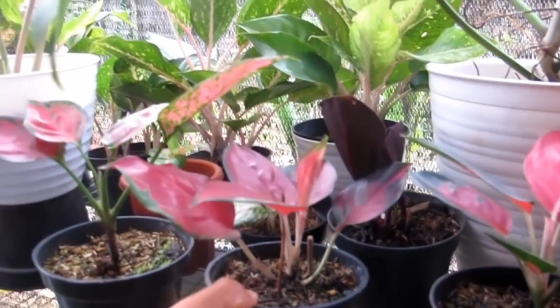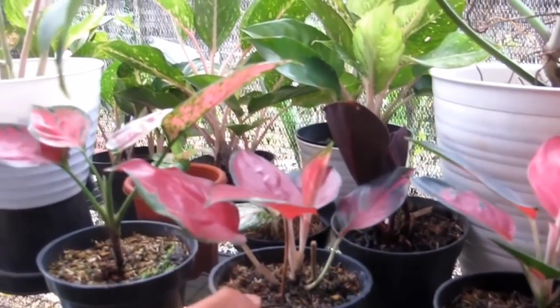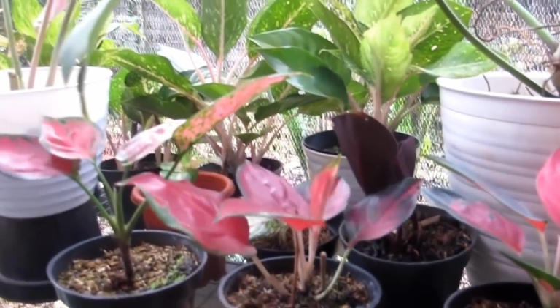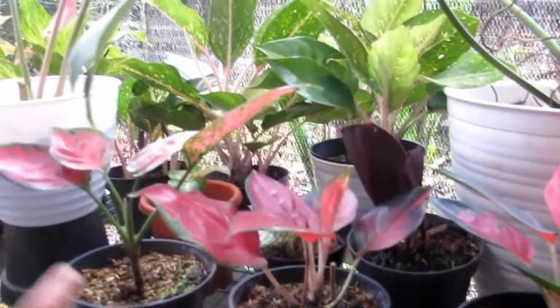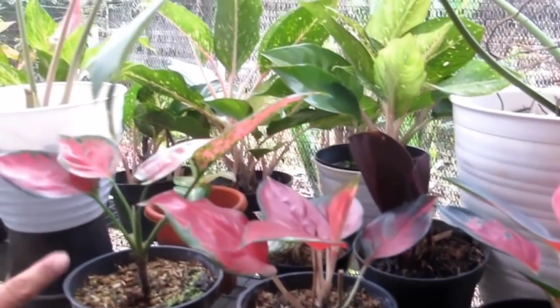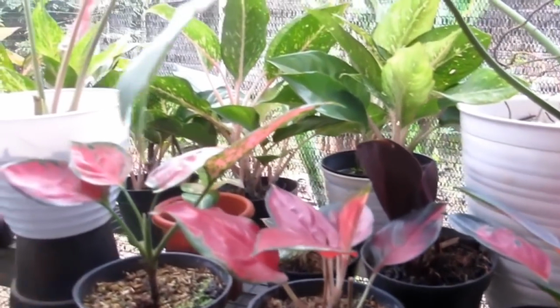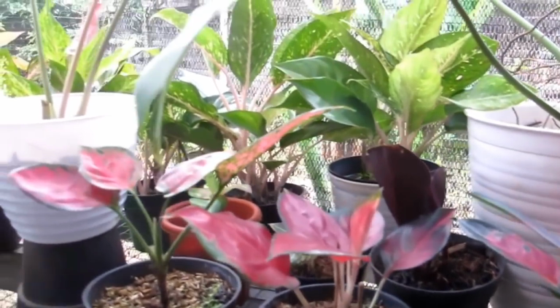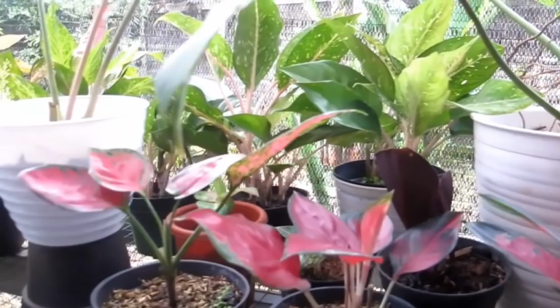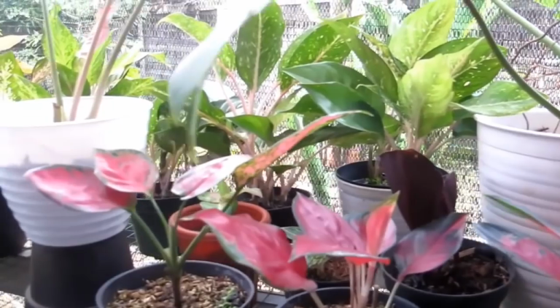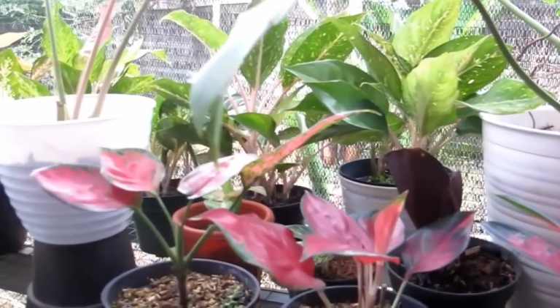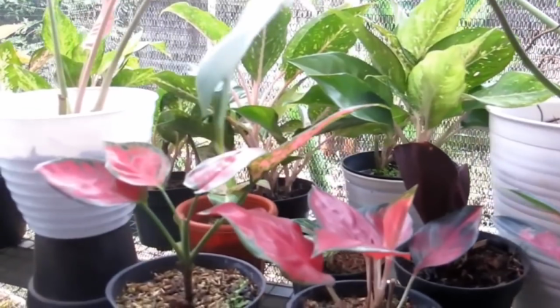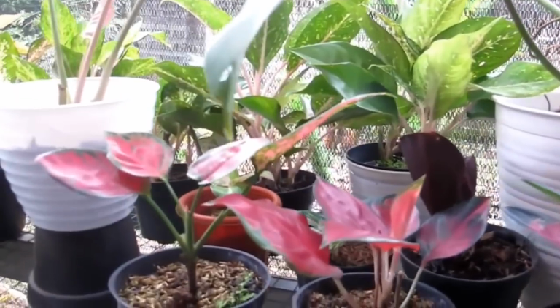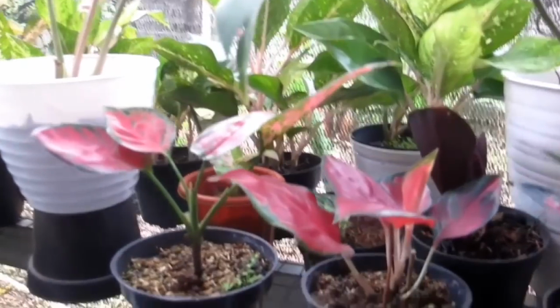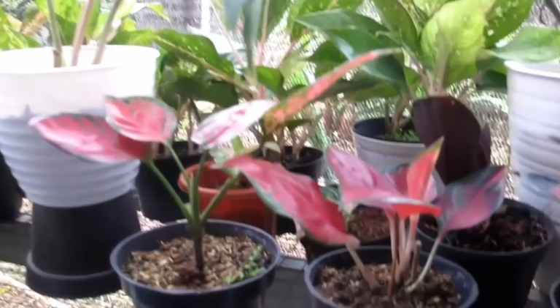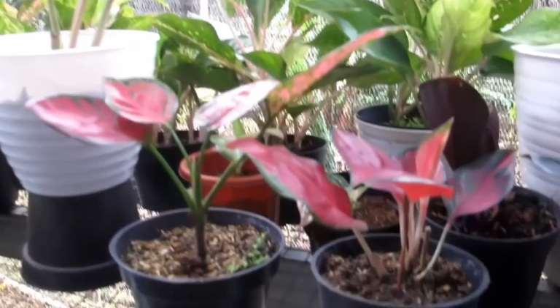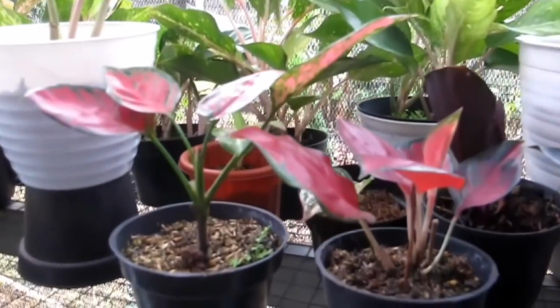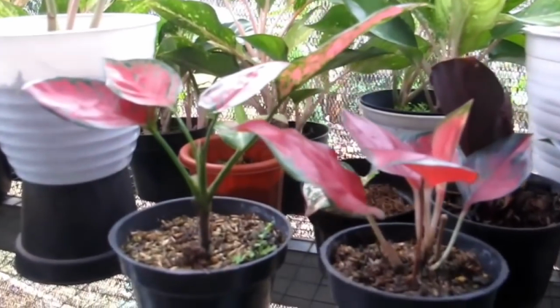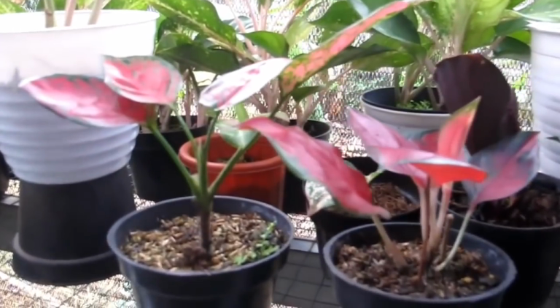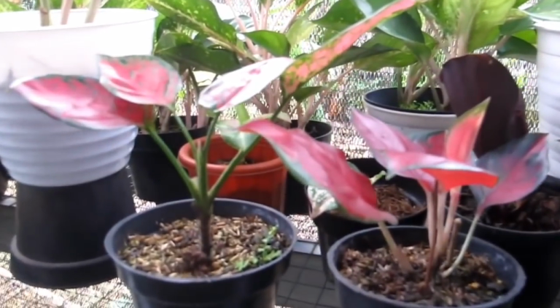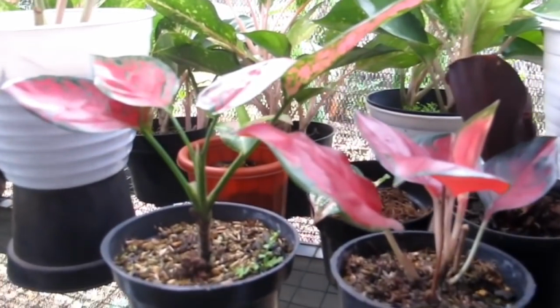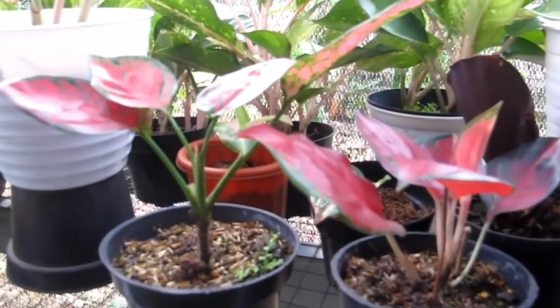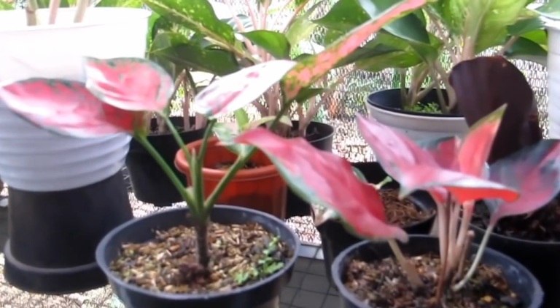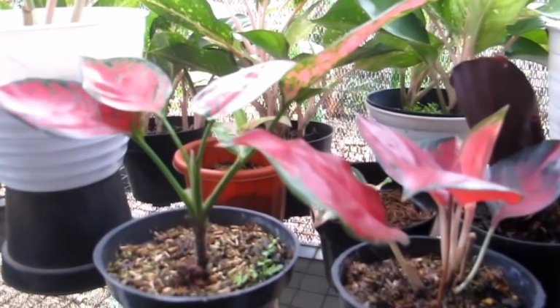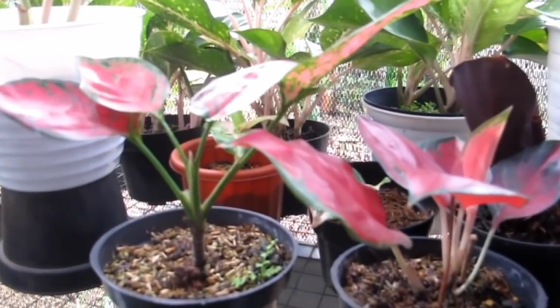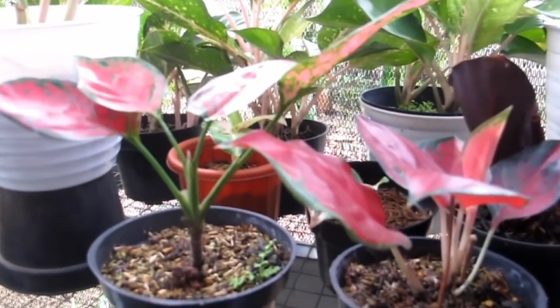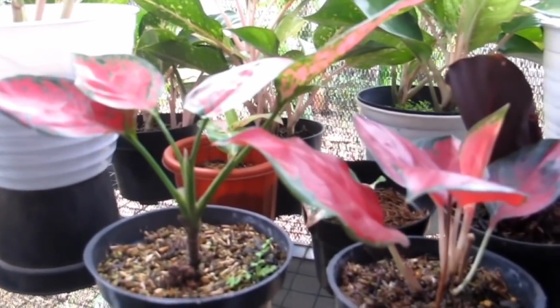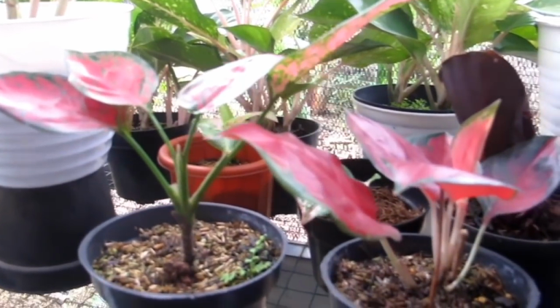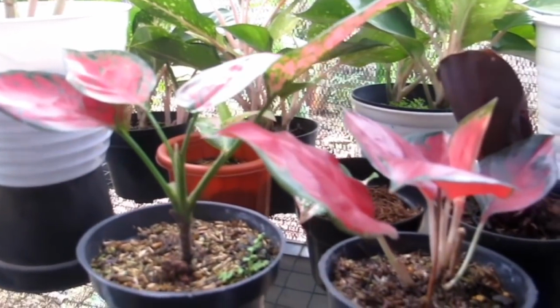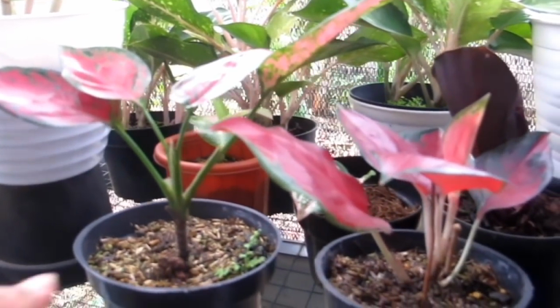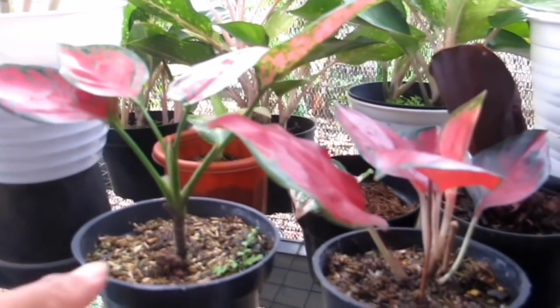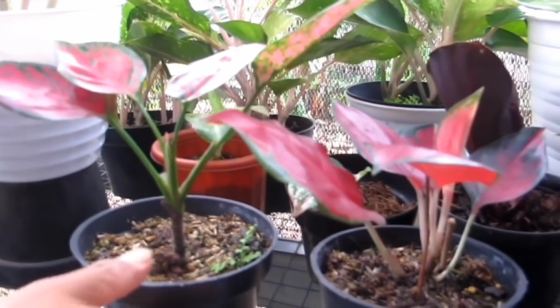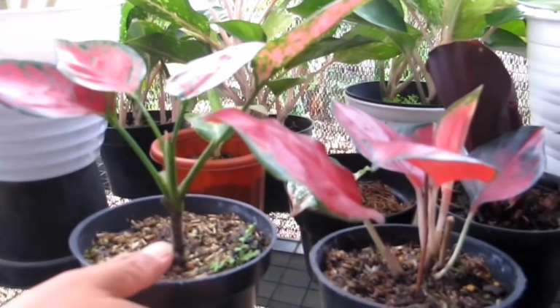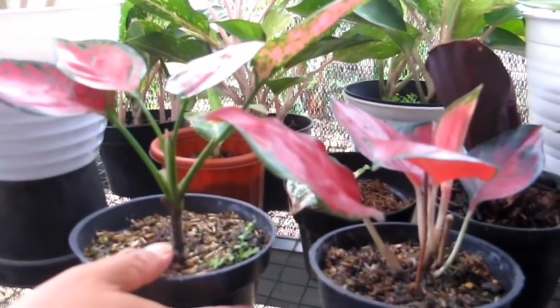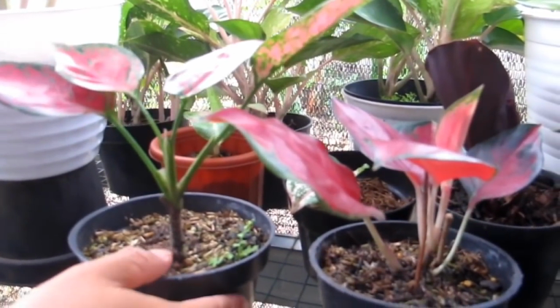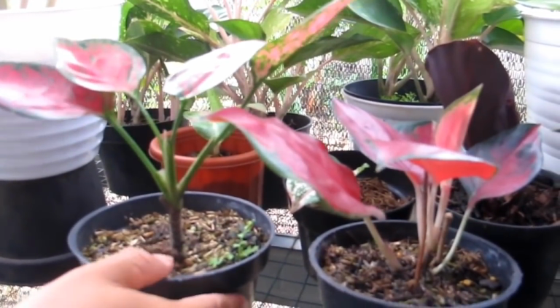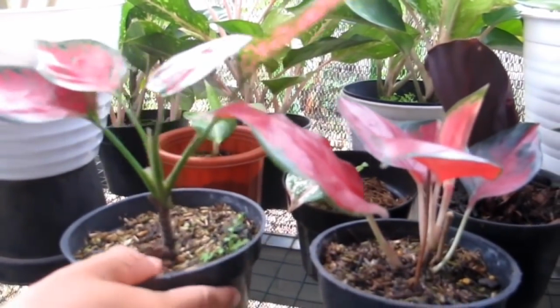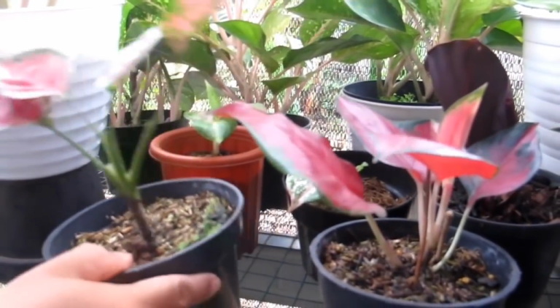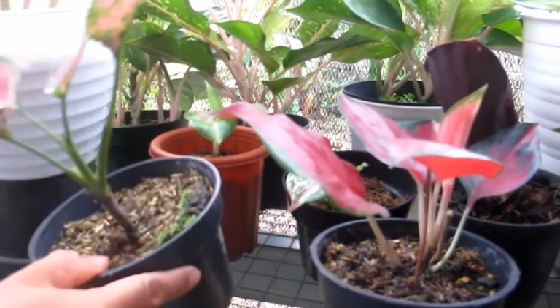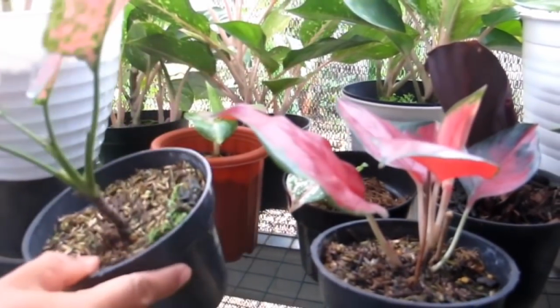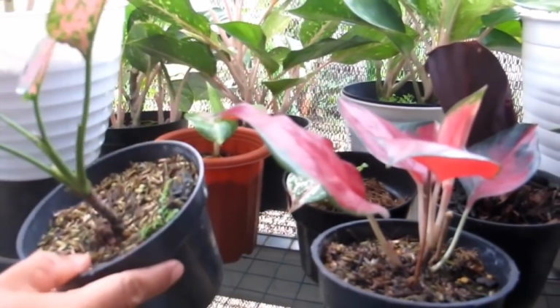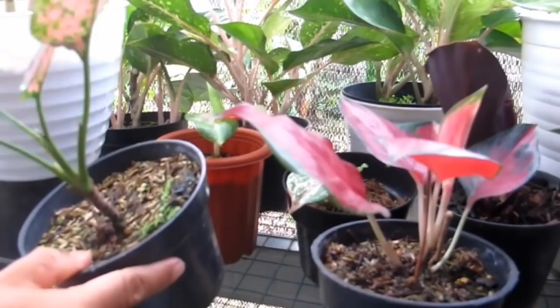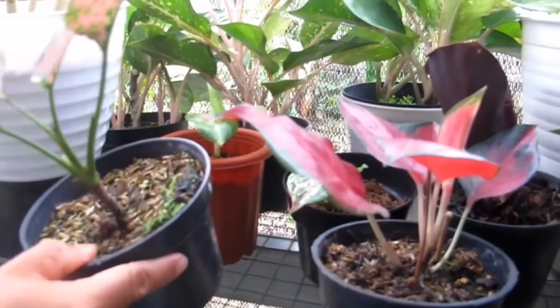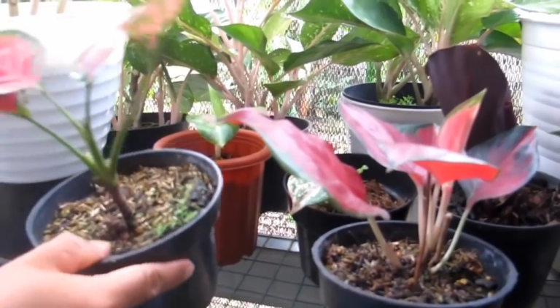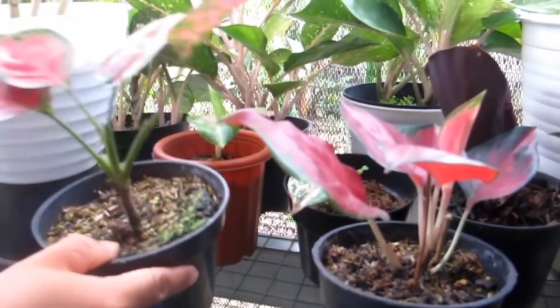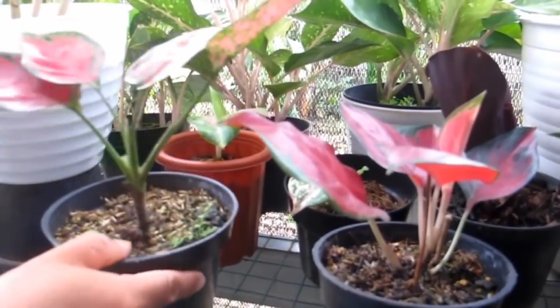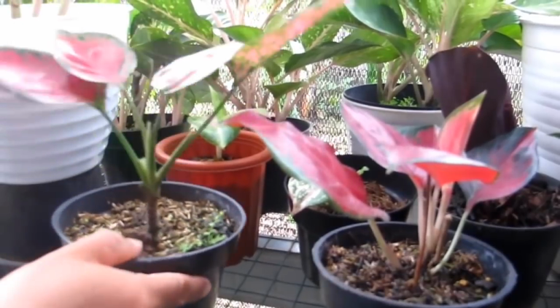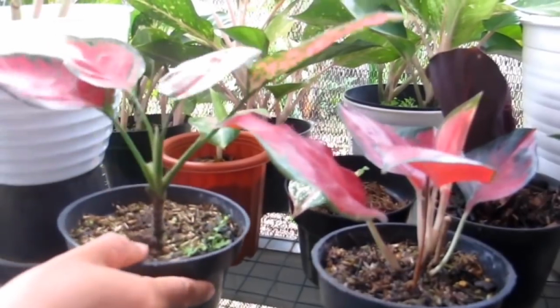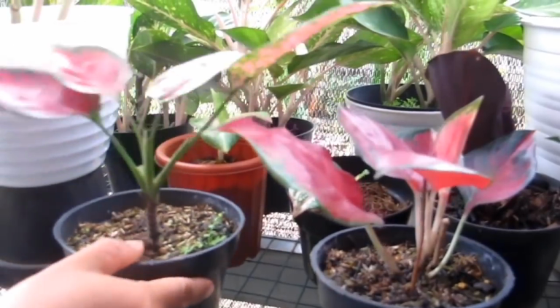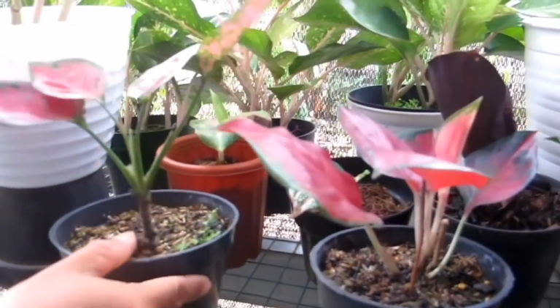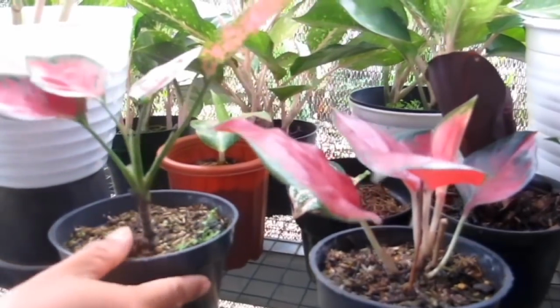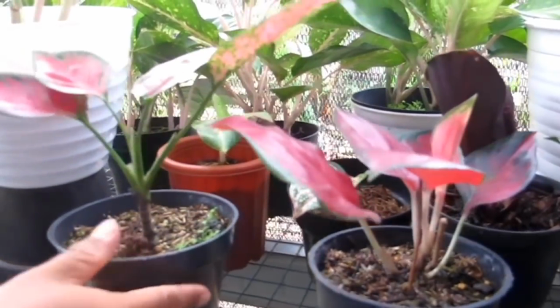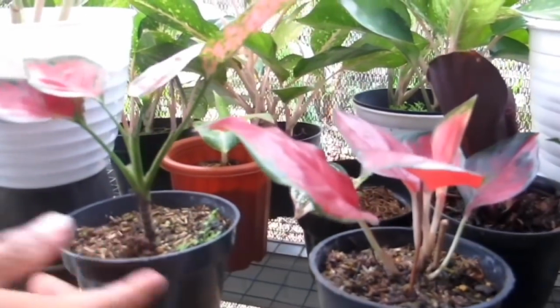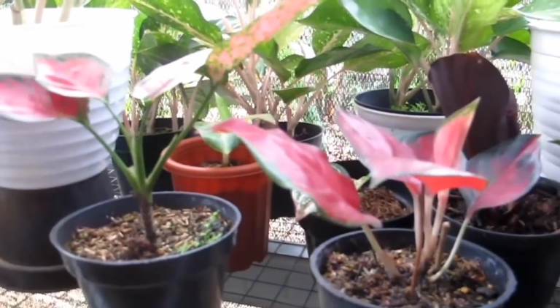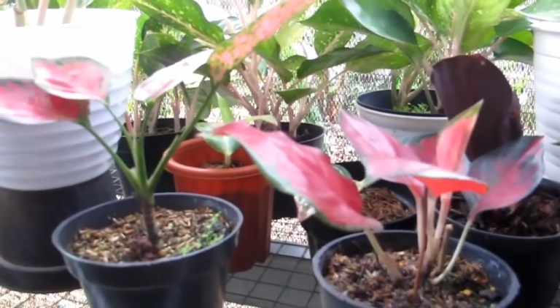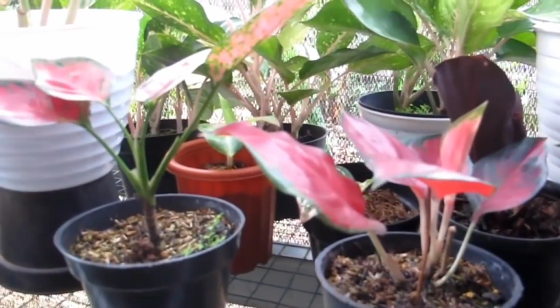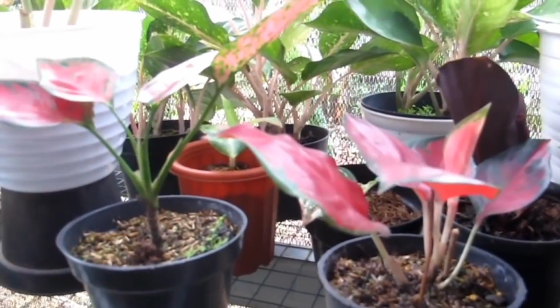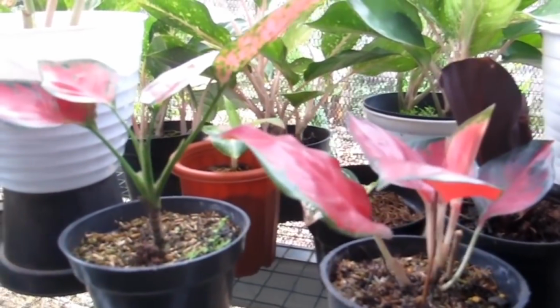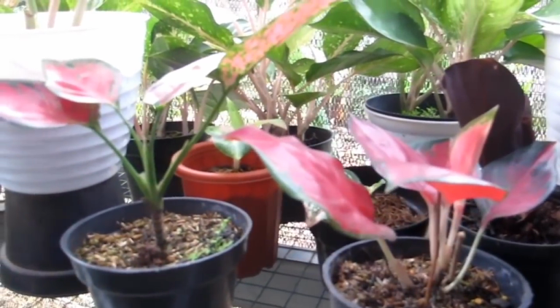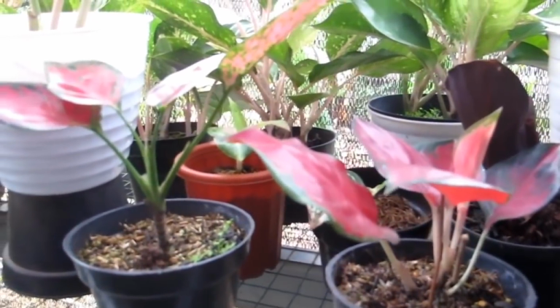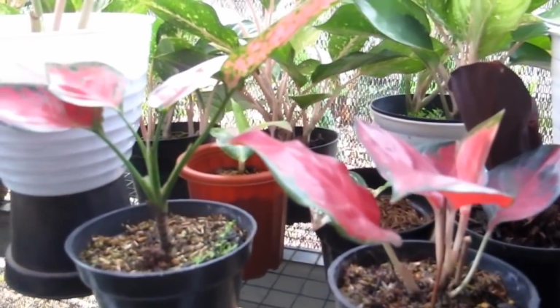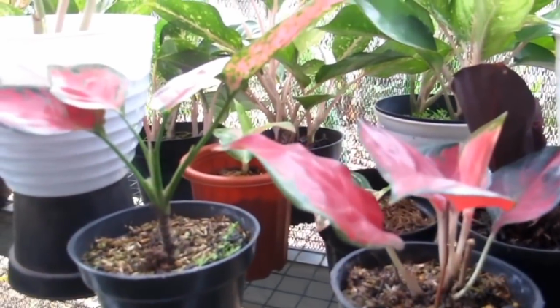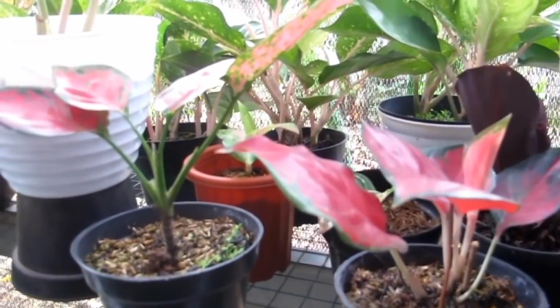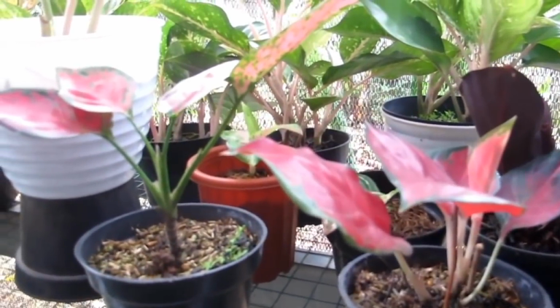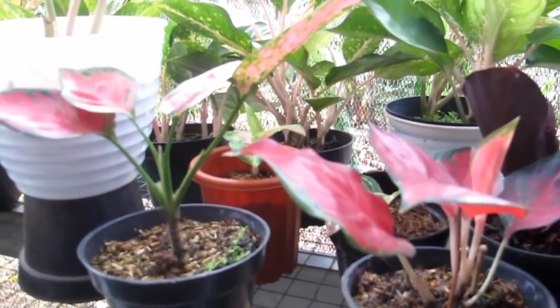Ini ada keladi Red Anjamani — Rp70.000-an saja. Harga bedanya tidak jauh dari yang Rp80.000.